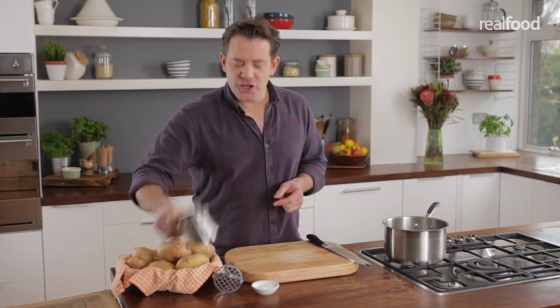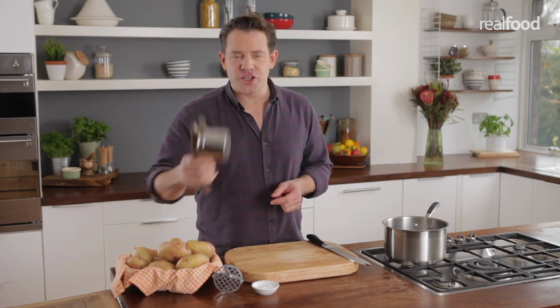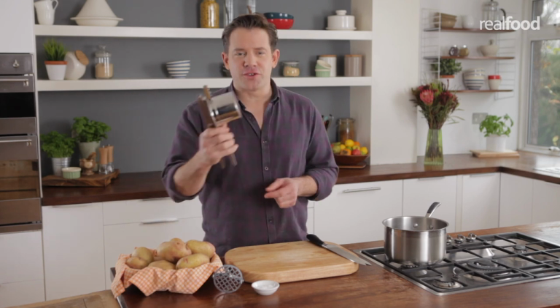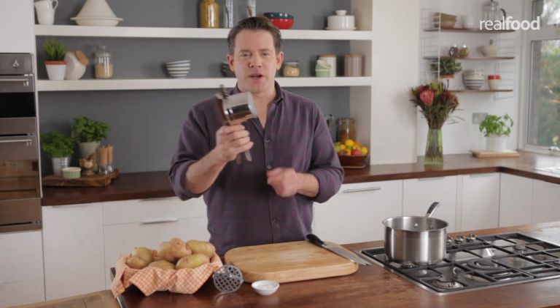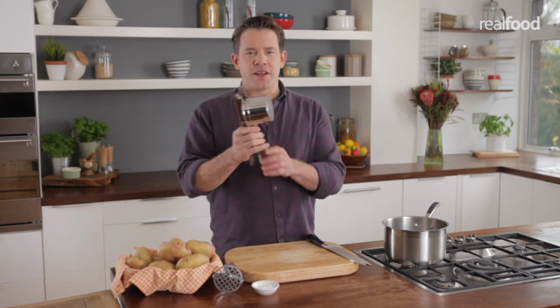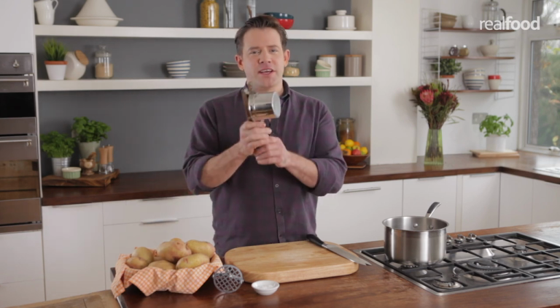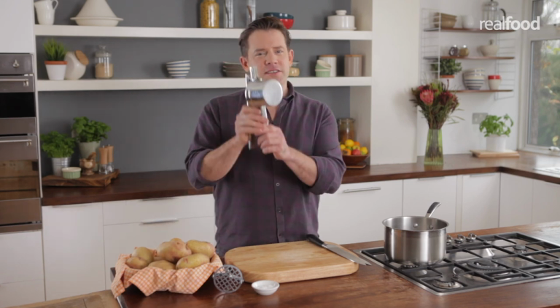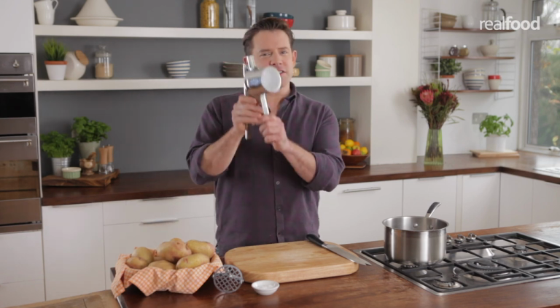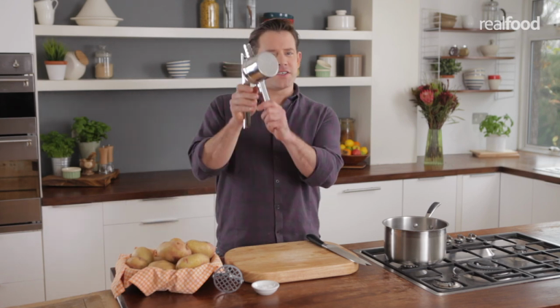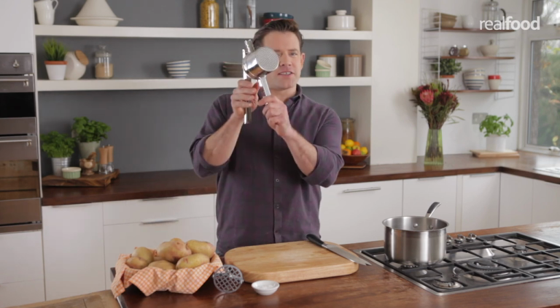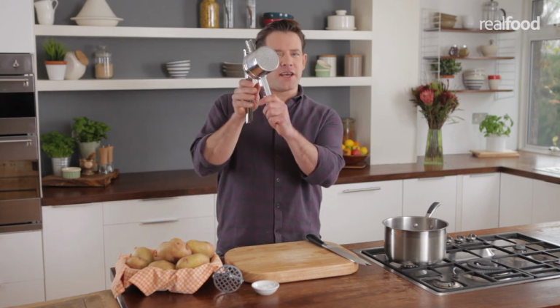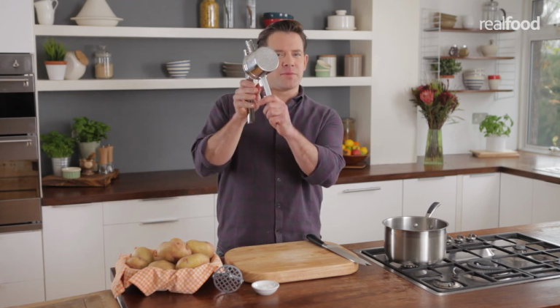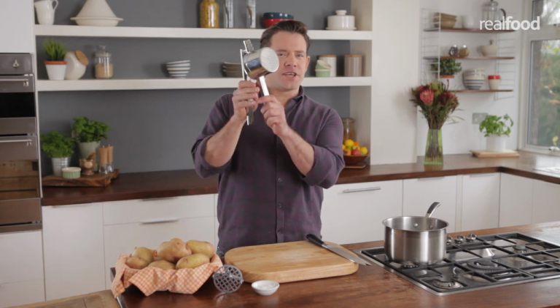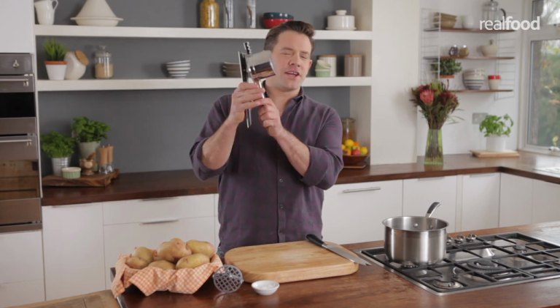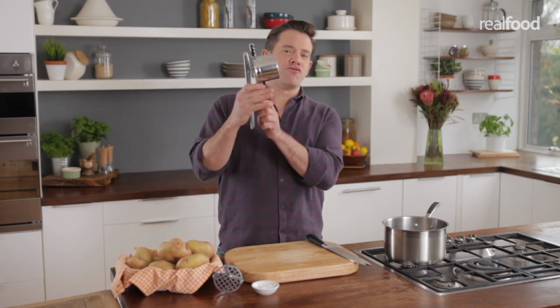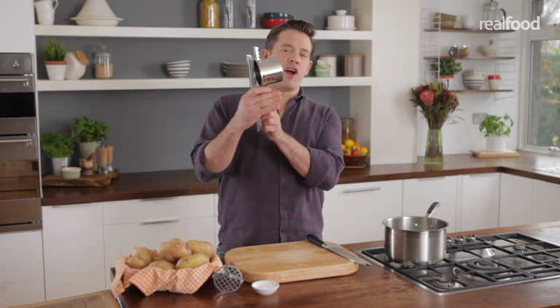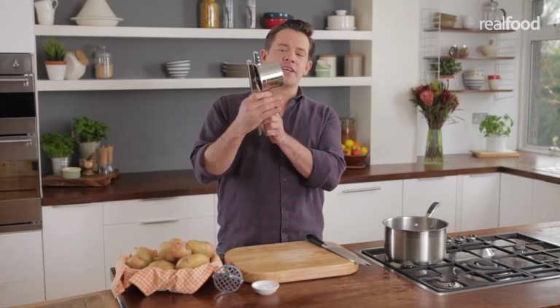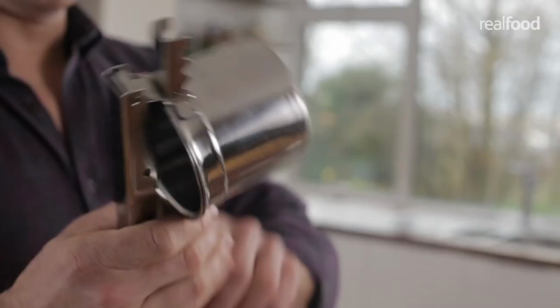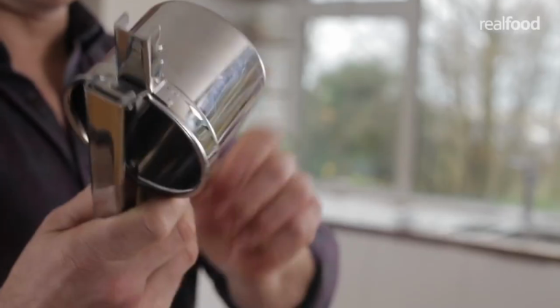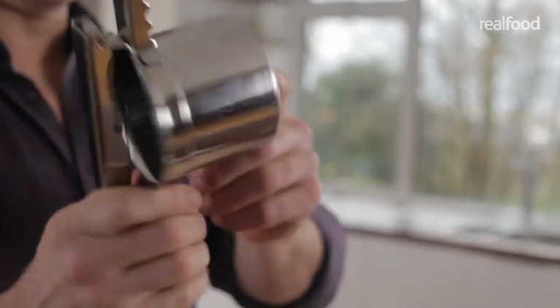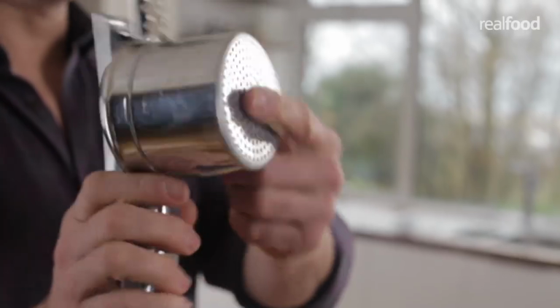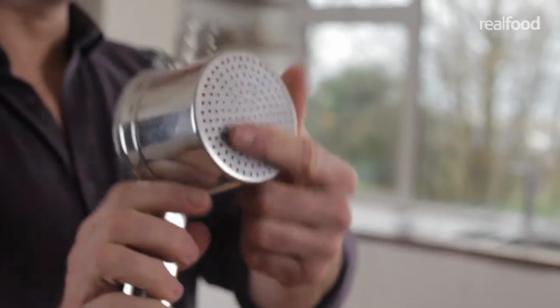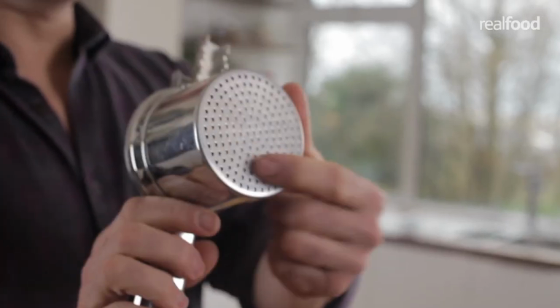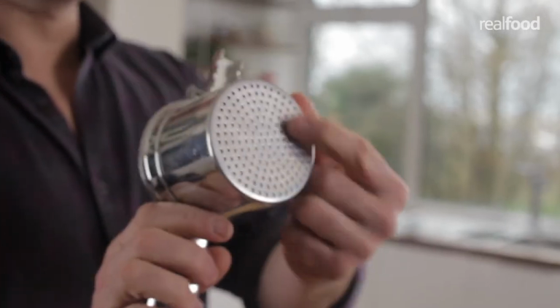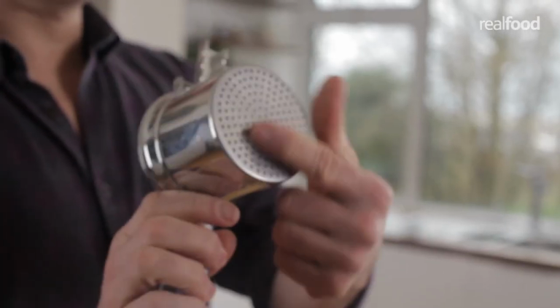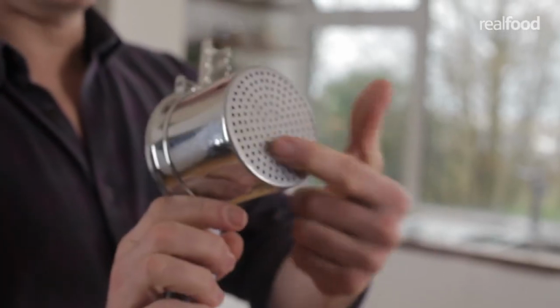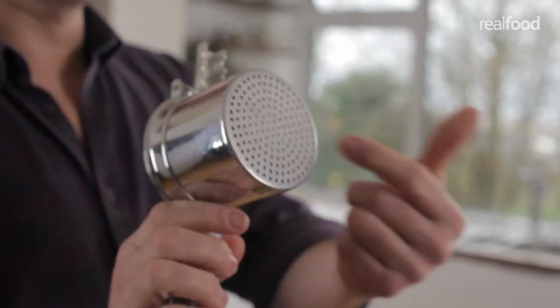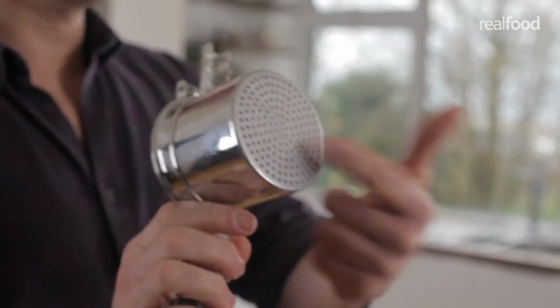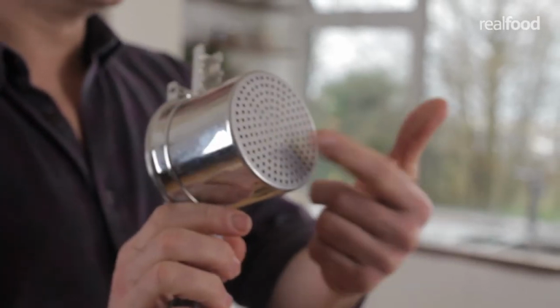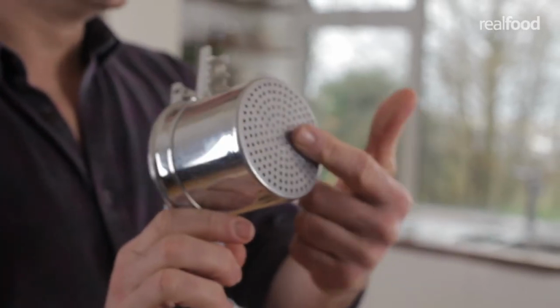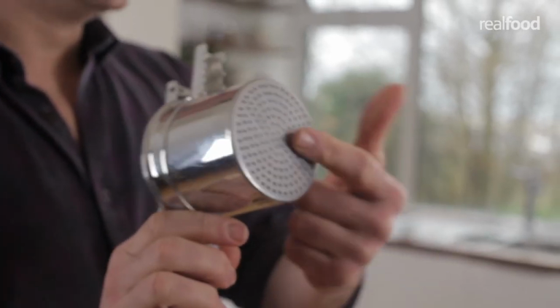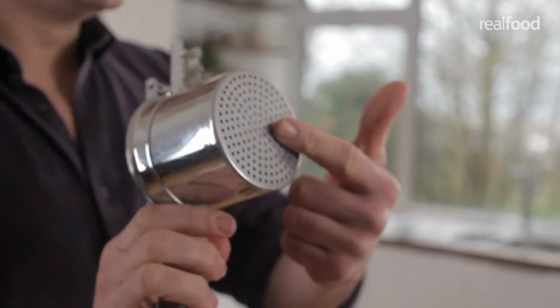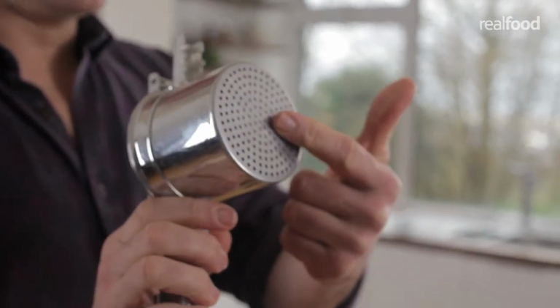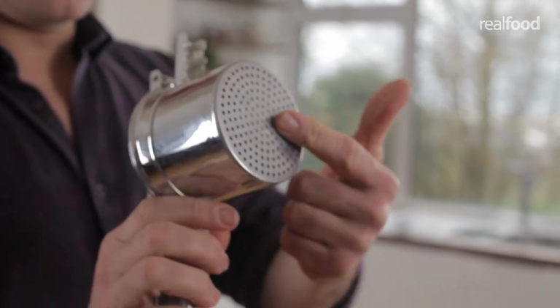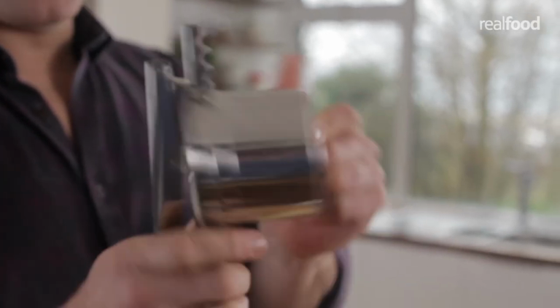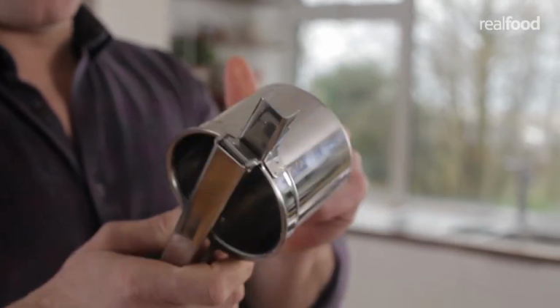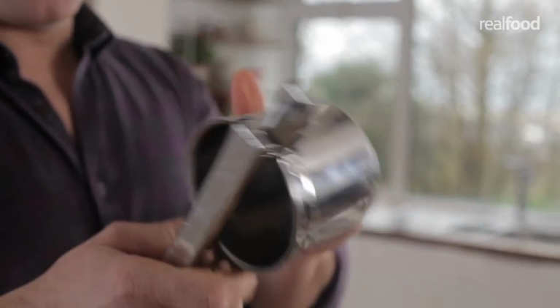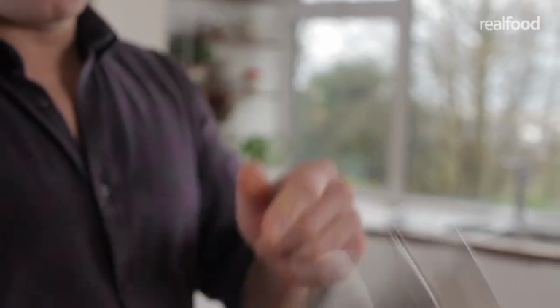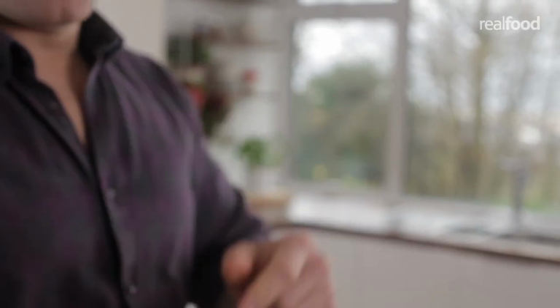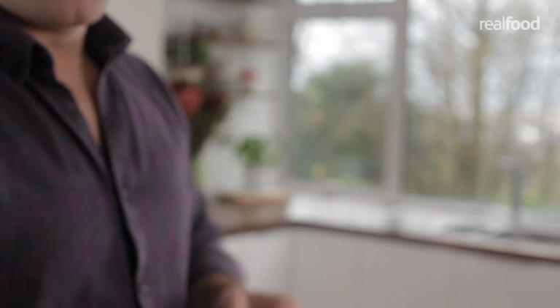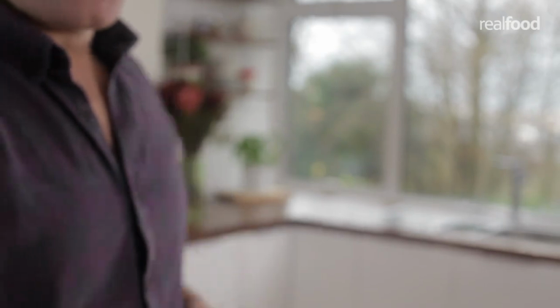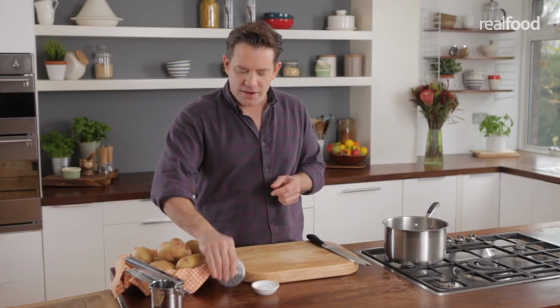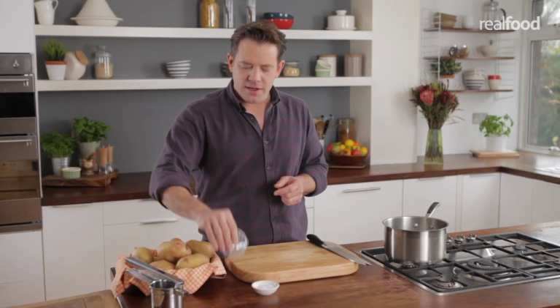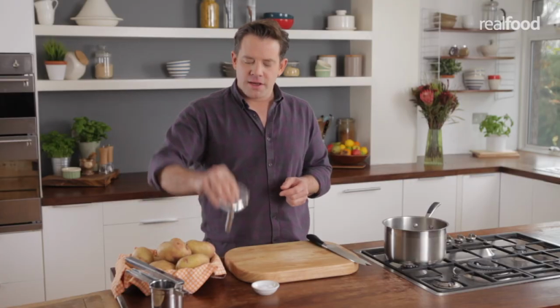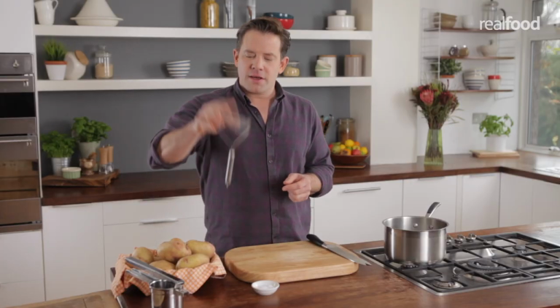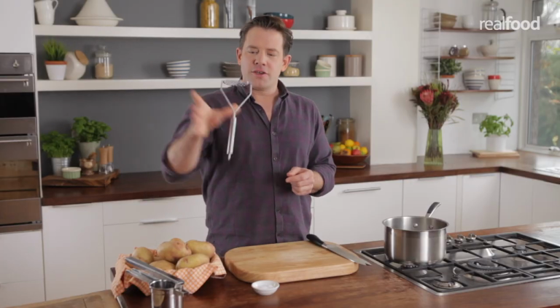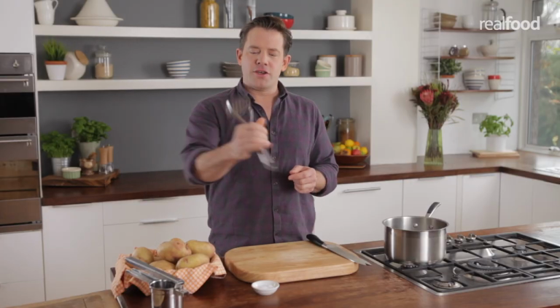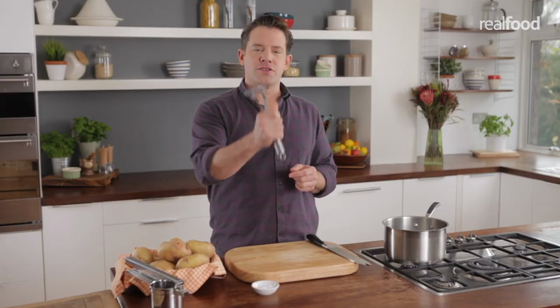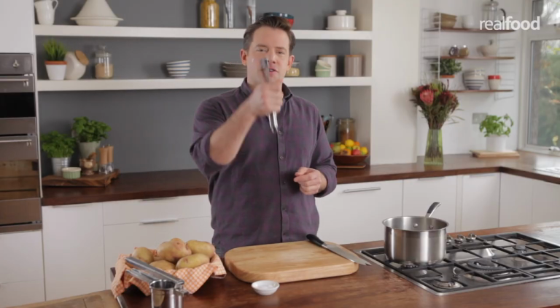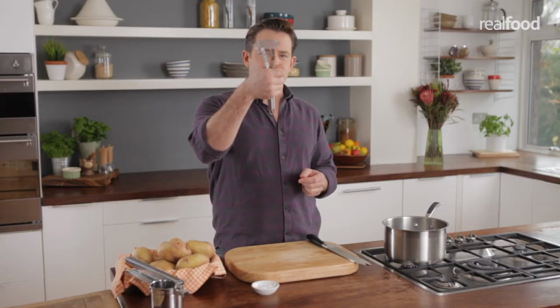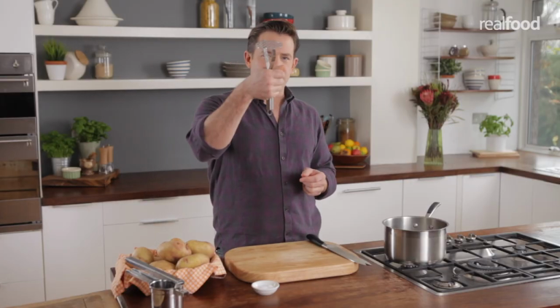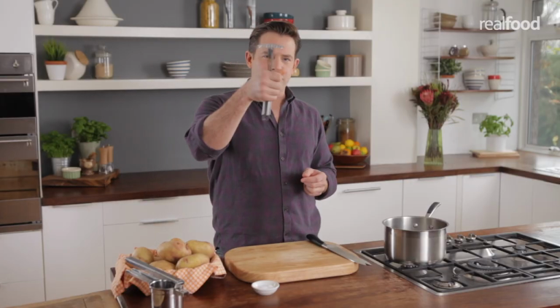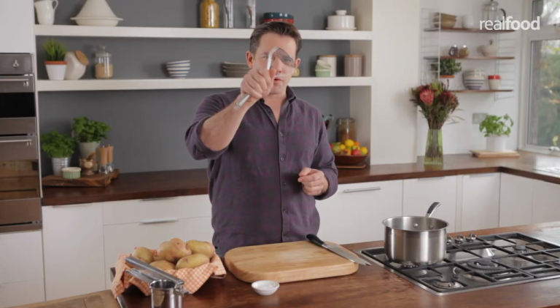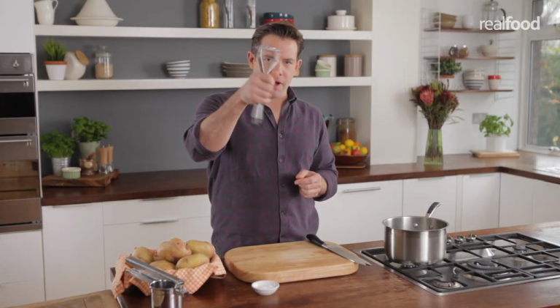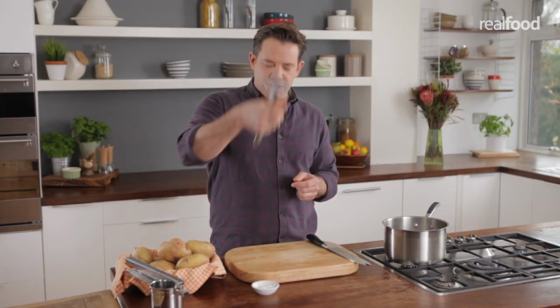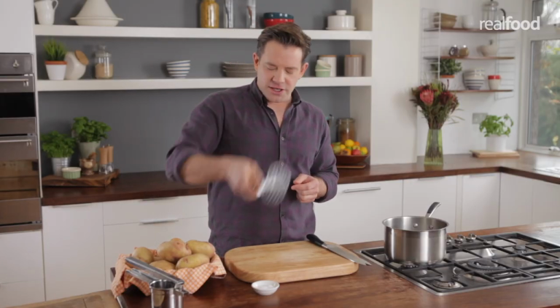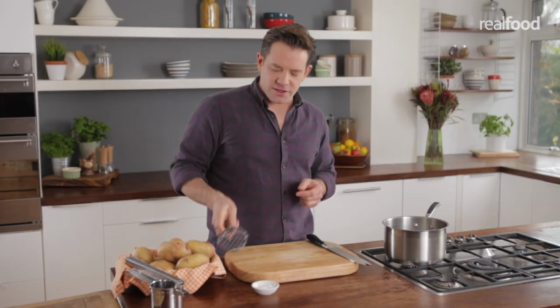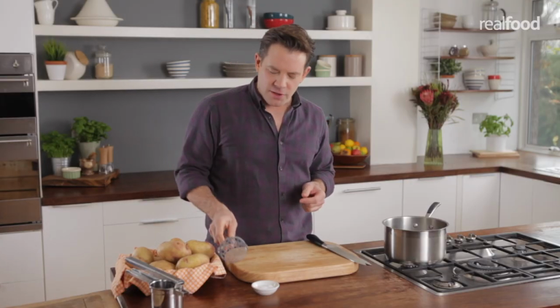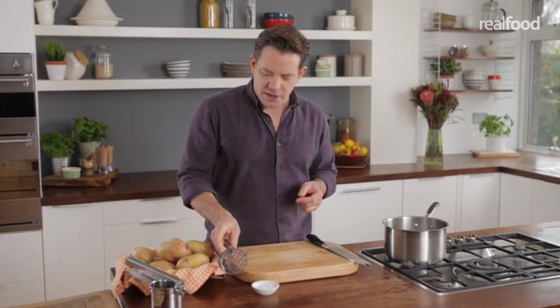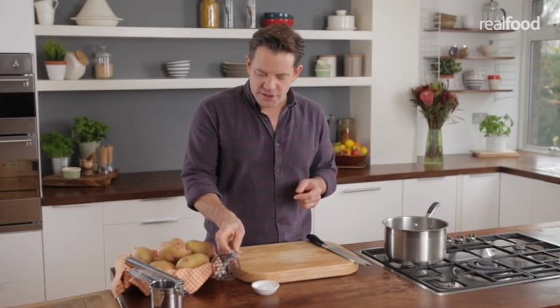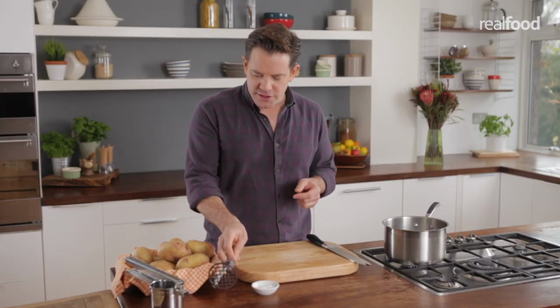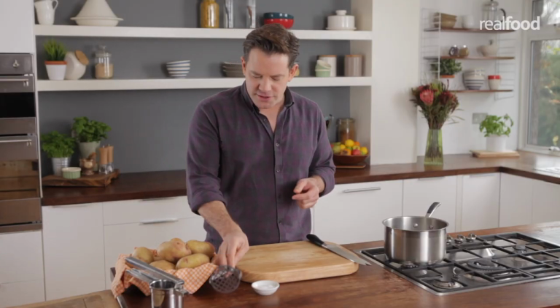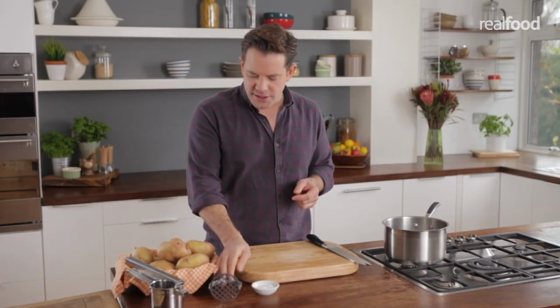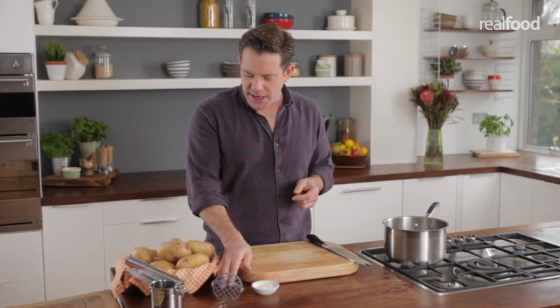When it comes to mashing, you could use one of these — this is a potato ricer, you get a nice fine result from that. But if you don't have one, use the traditional masher, which is what I'm going to use today.